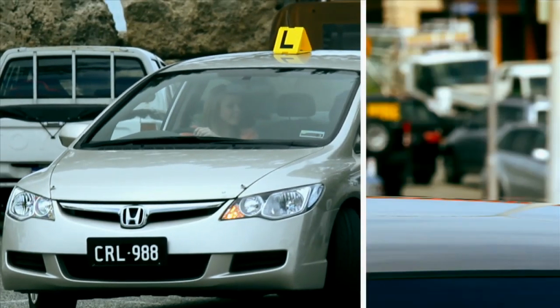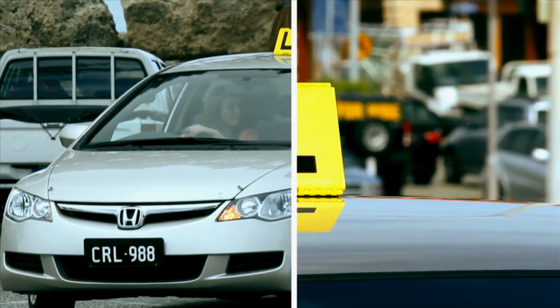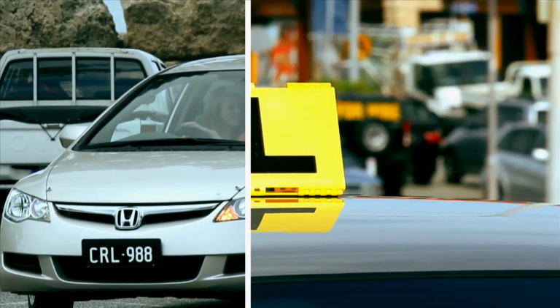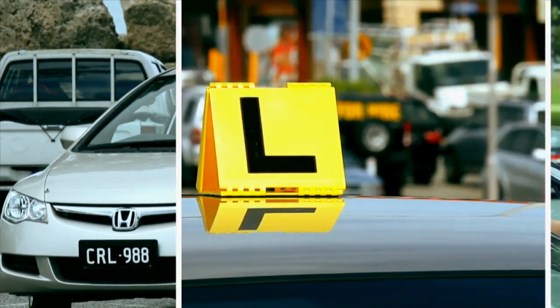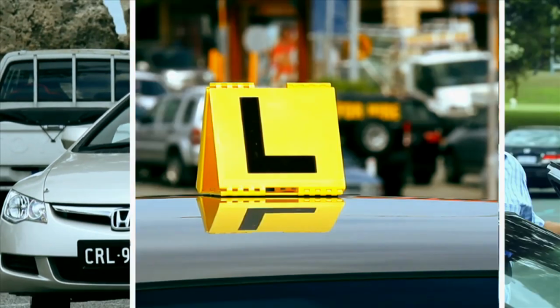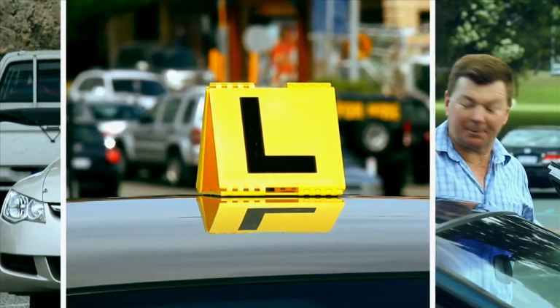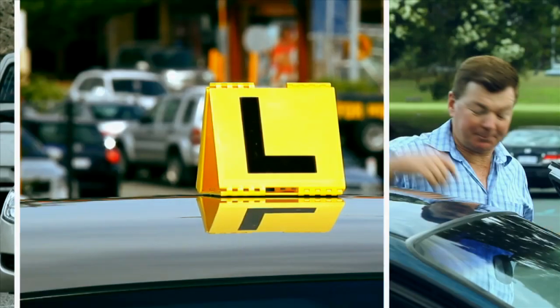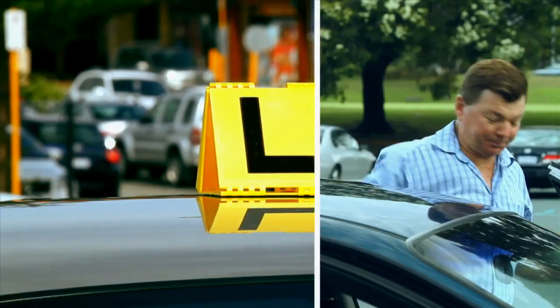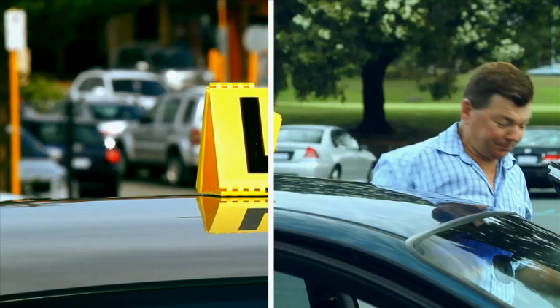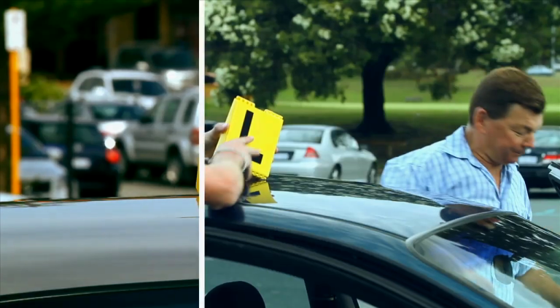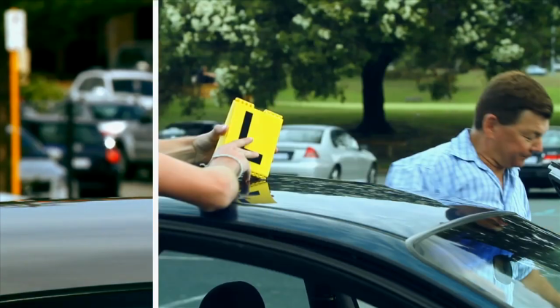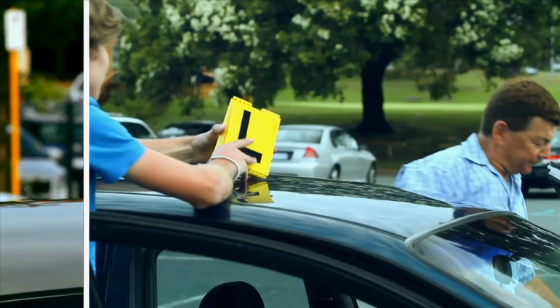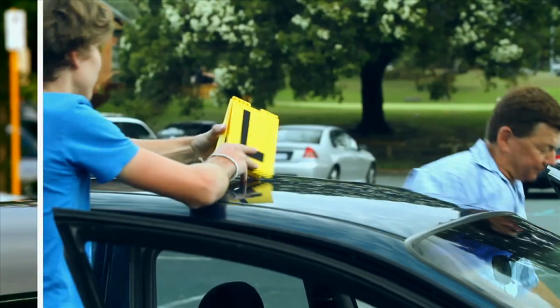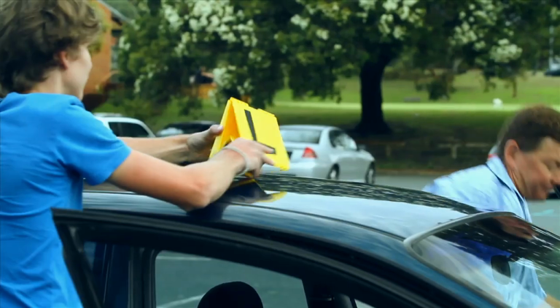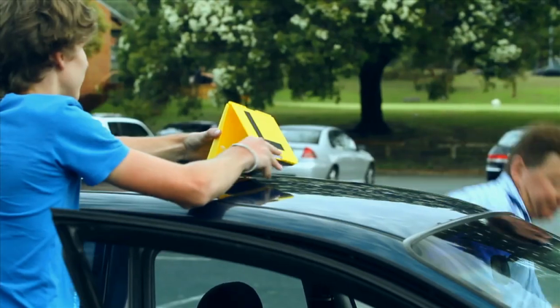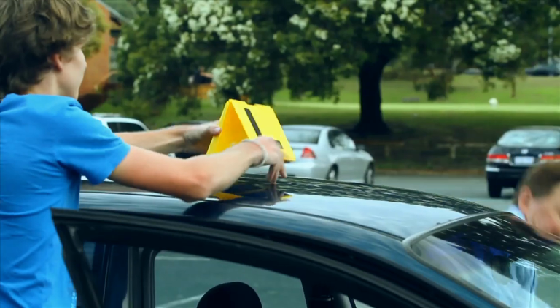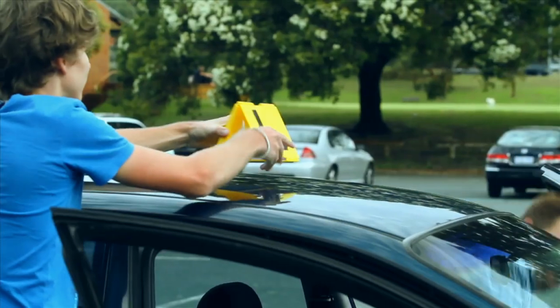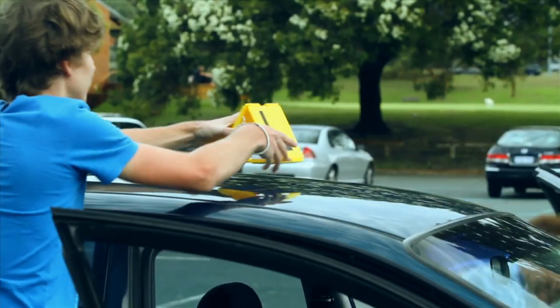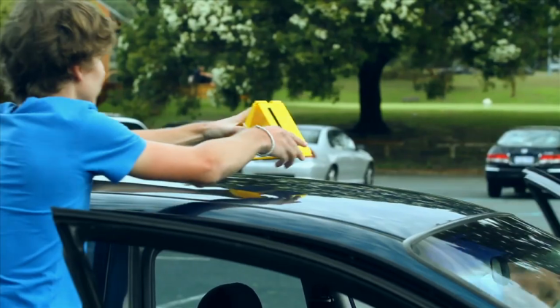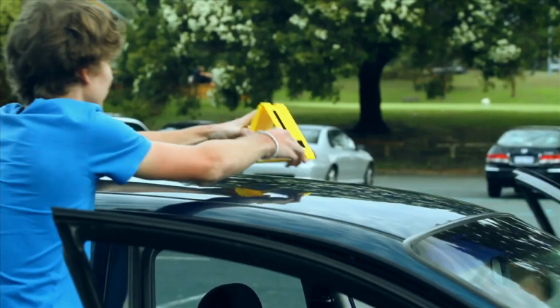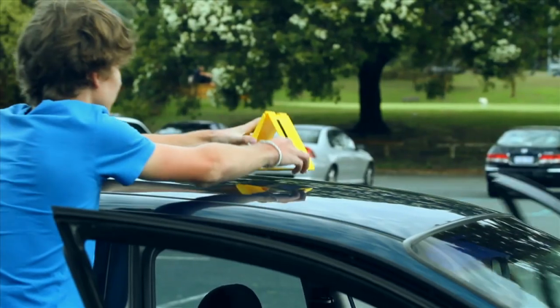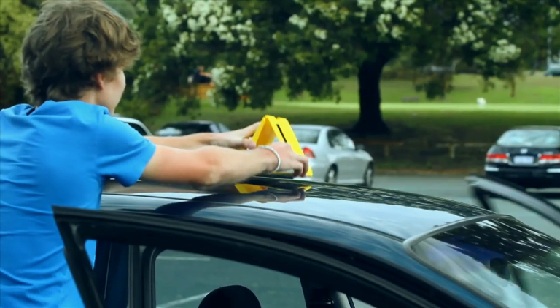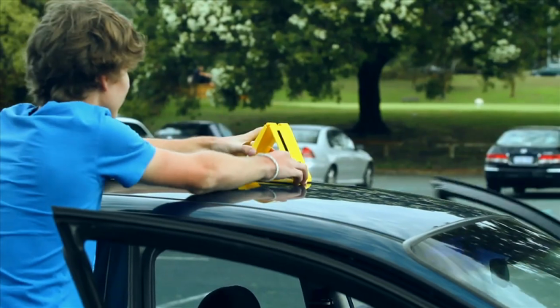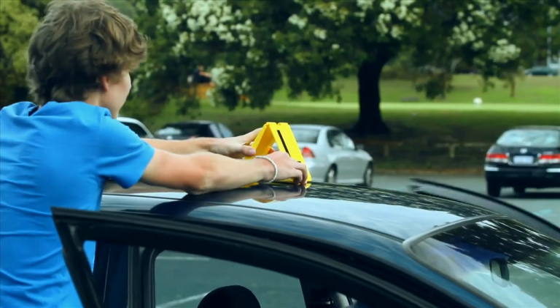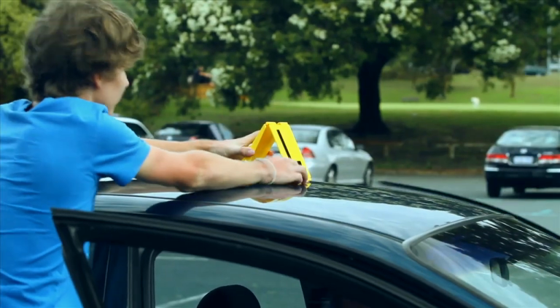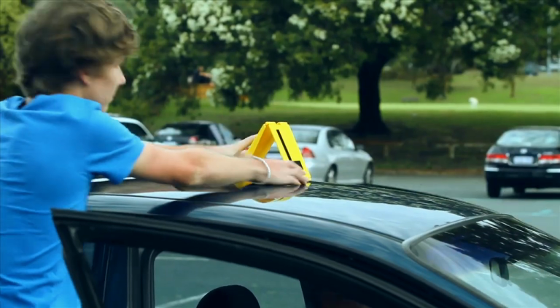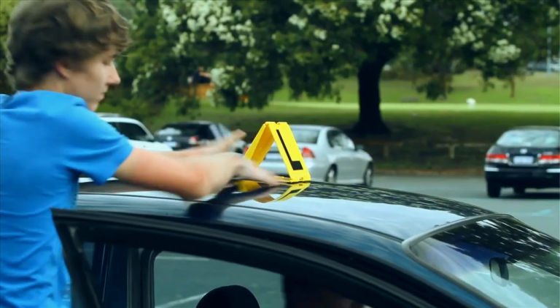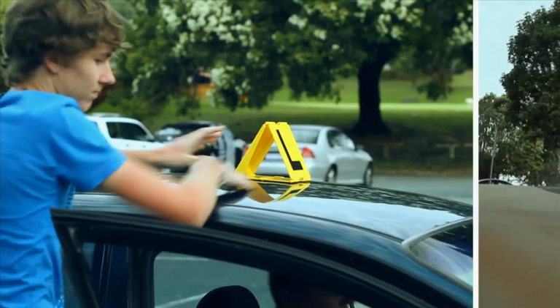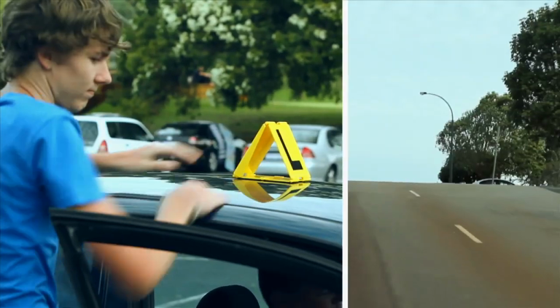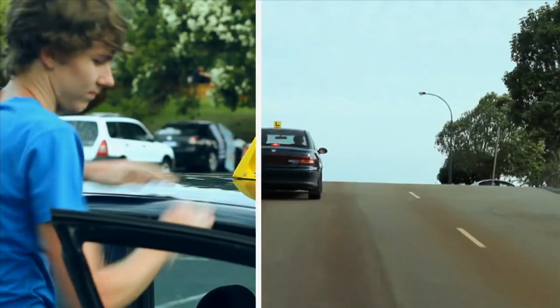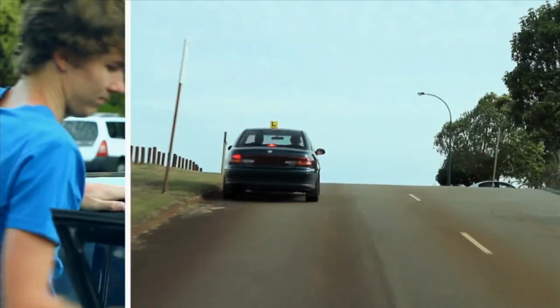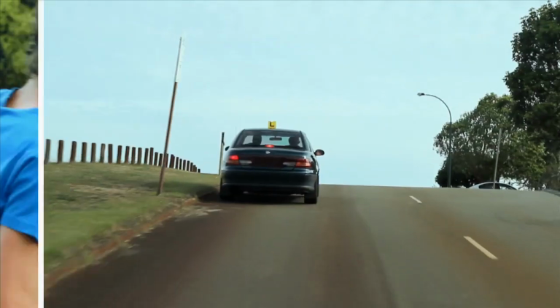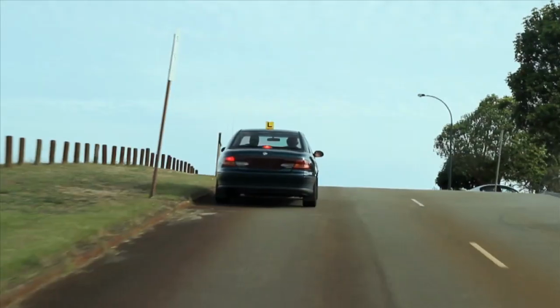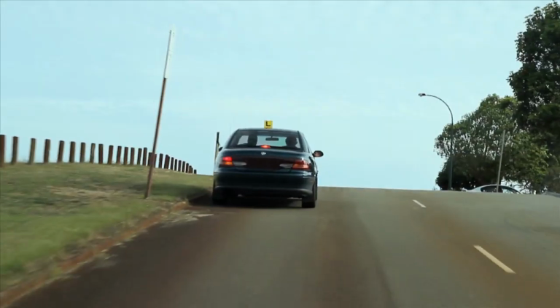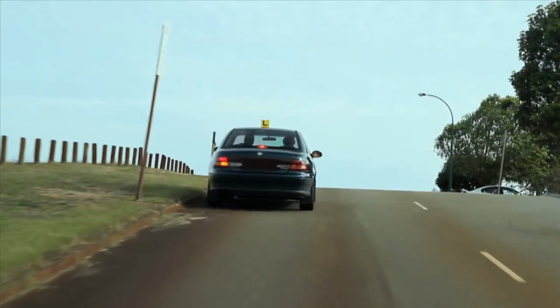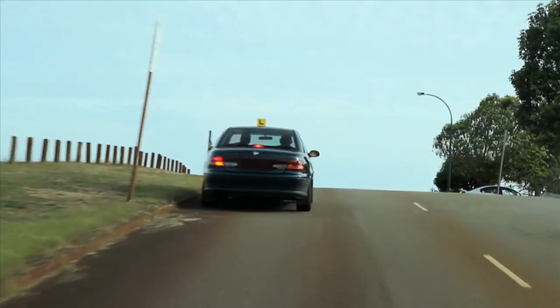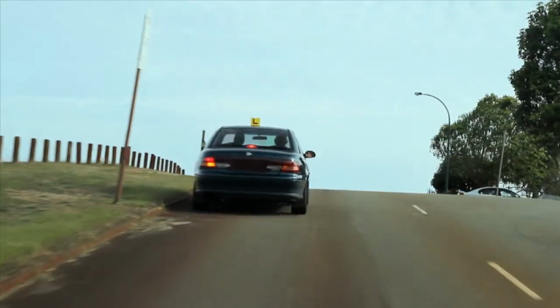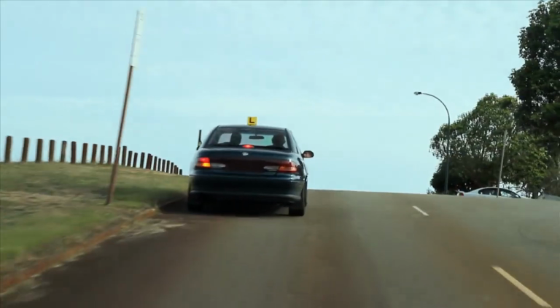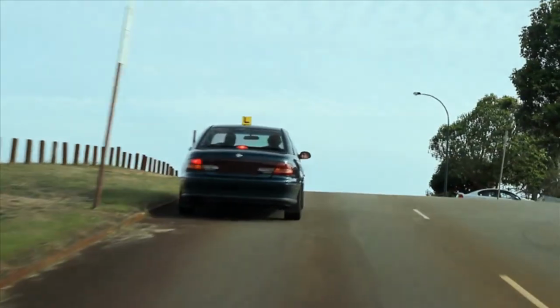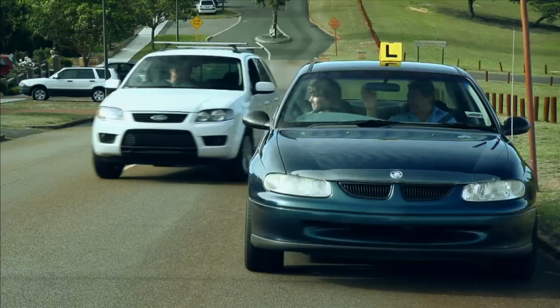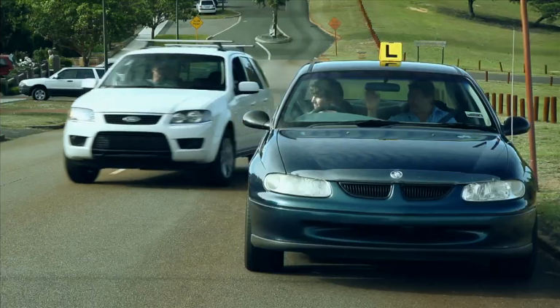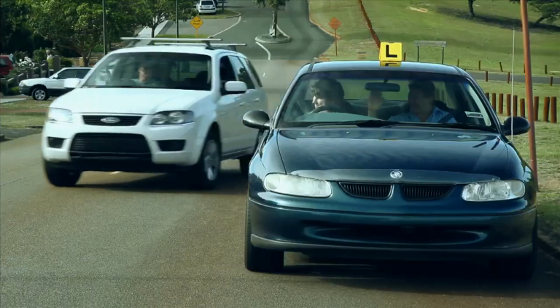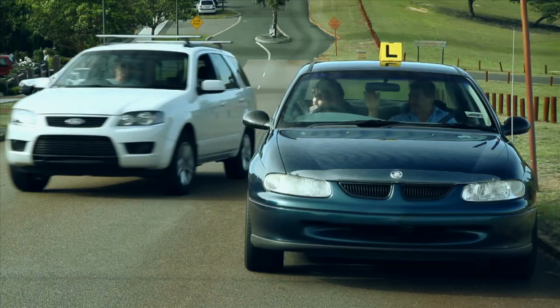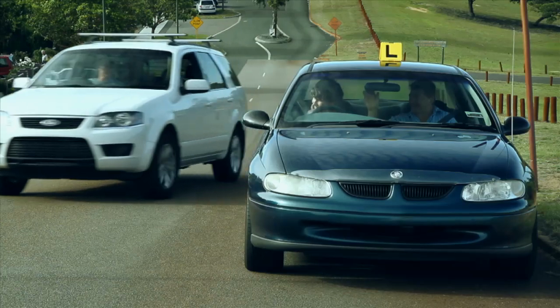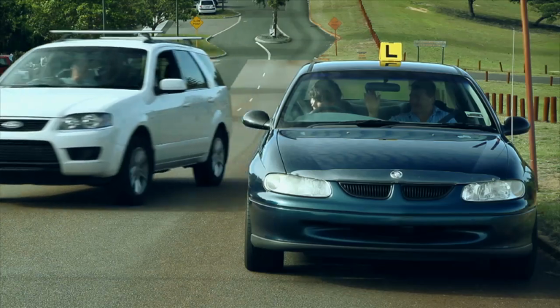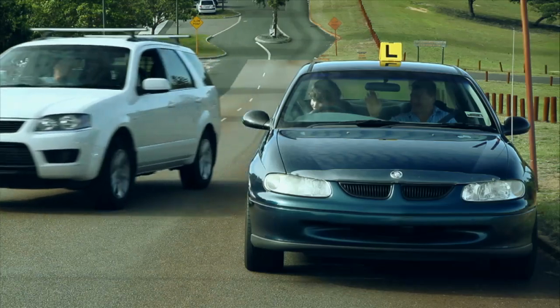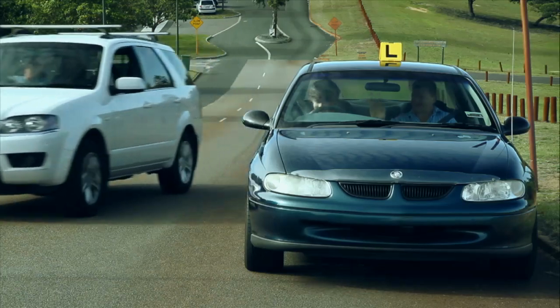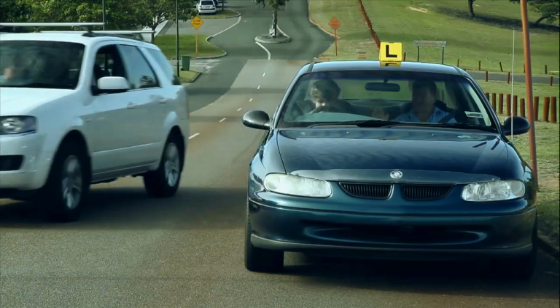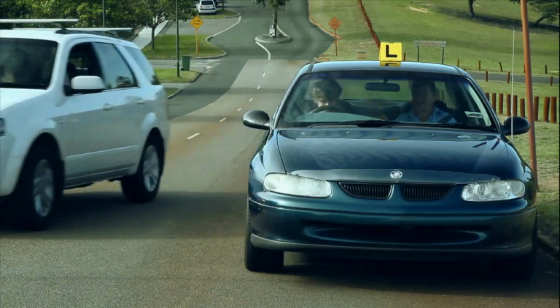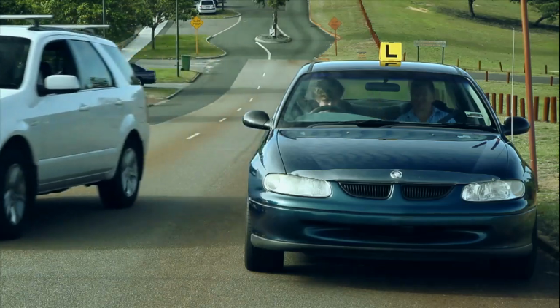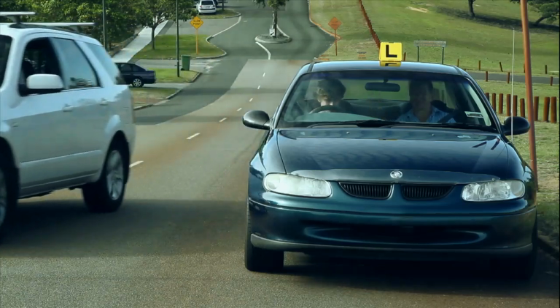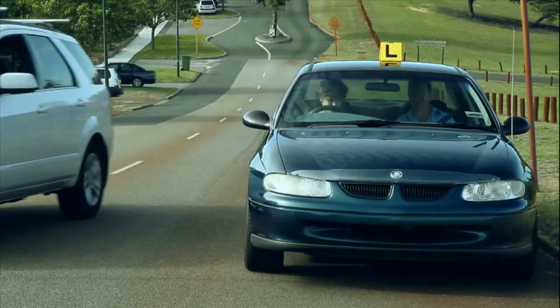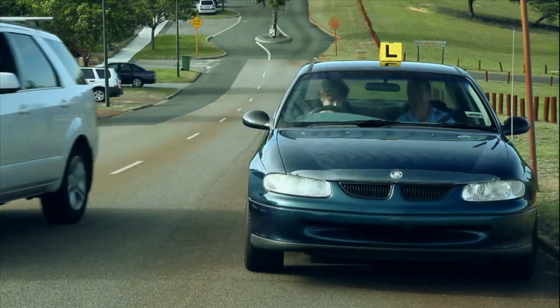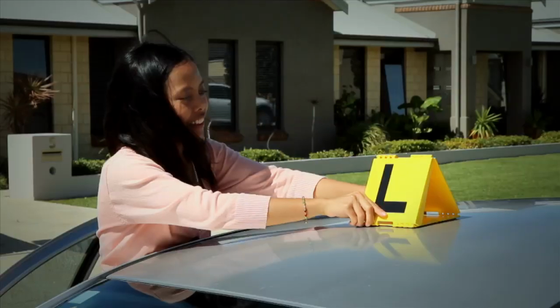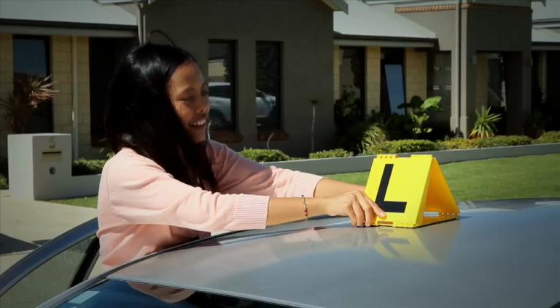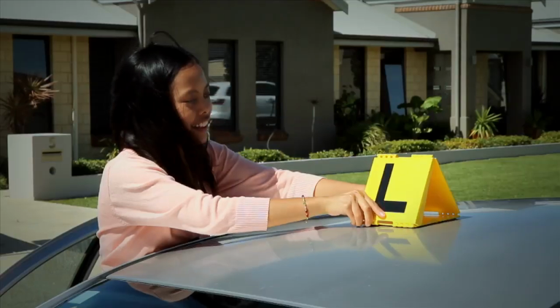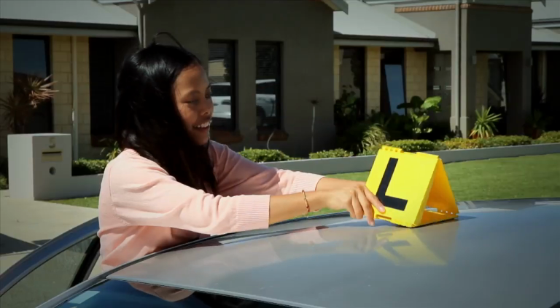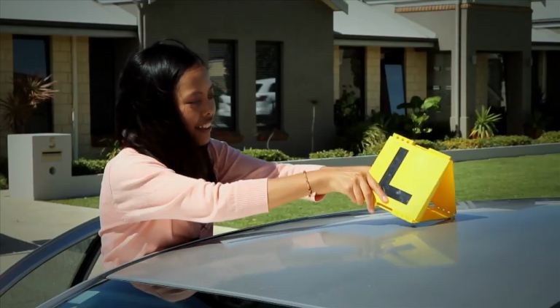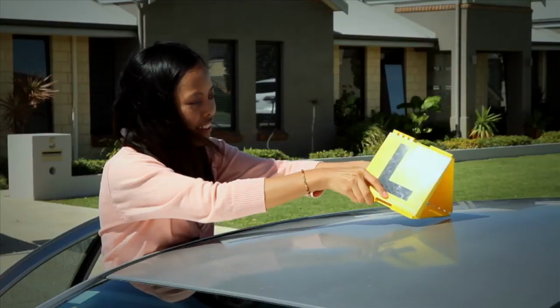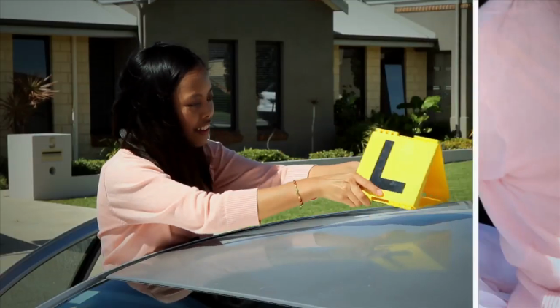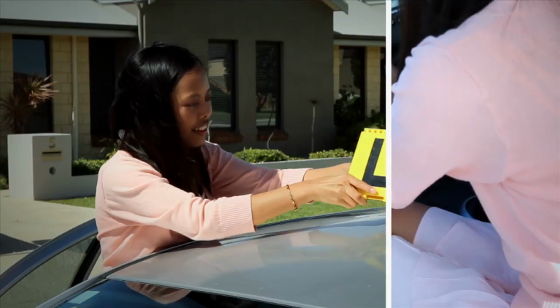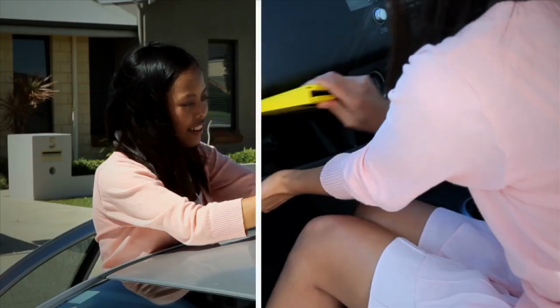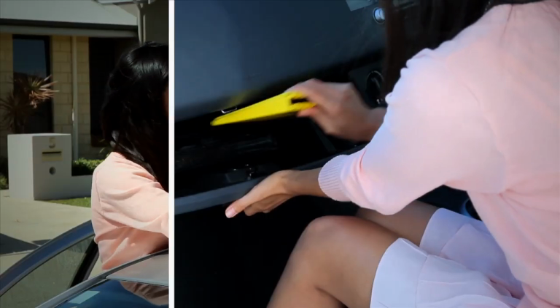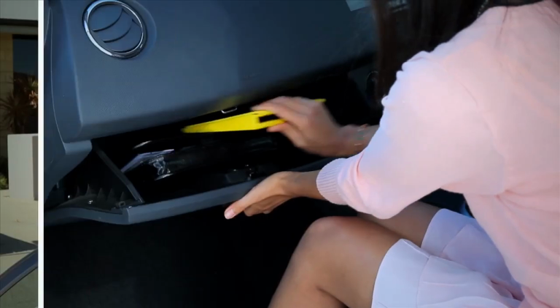Be Seen fold-up L-Plates are quickly assembled, easily seen, reduce road rage stress and fold away fast.